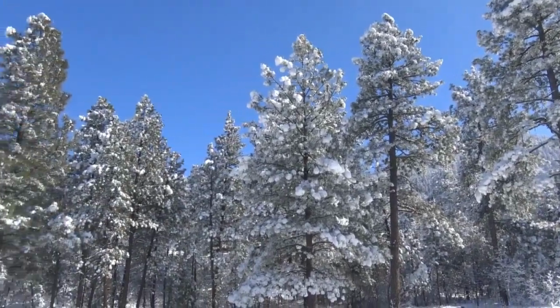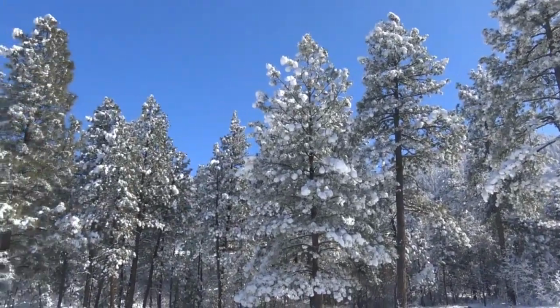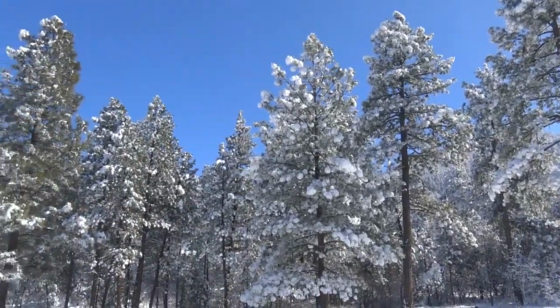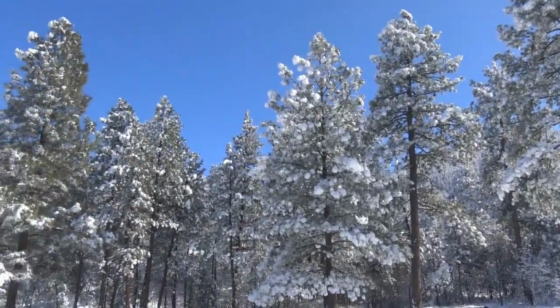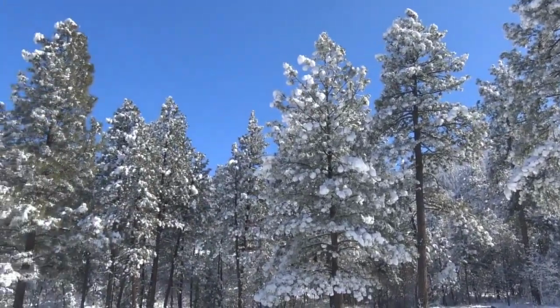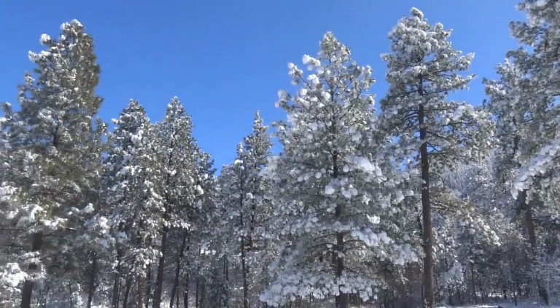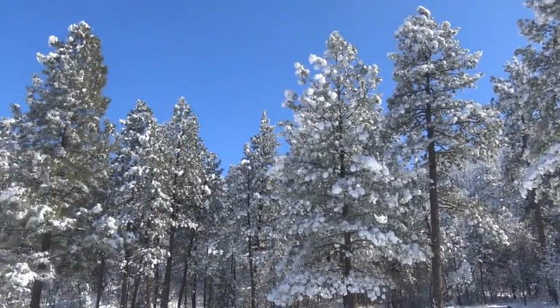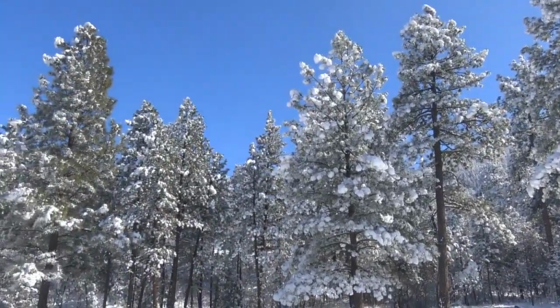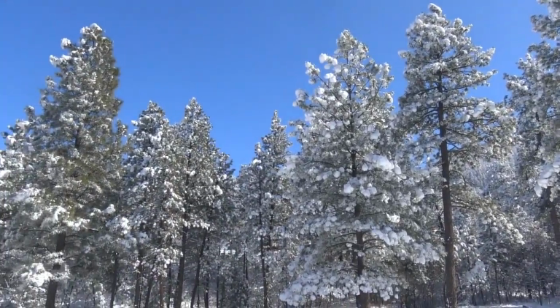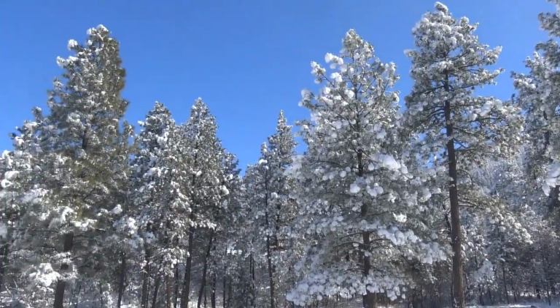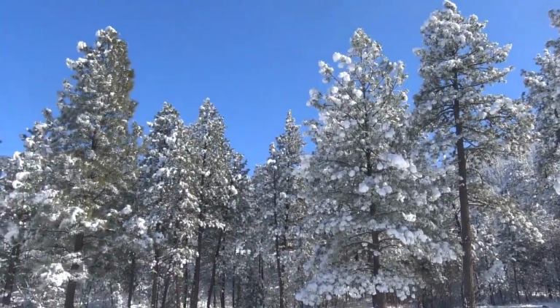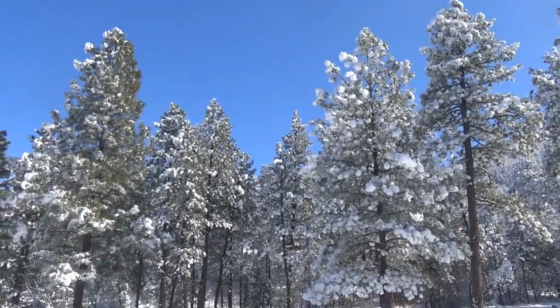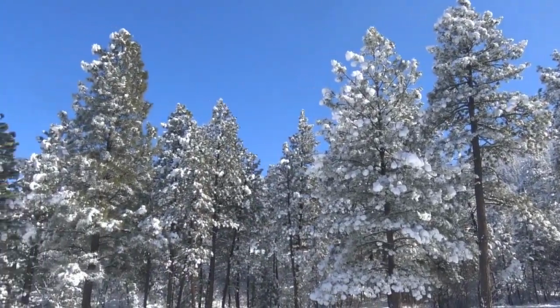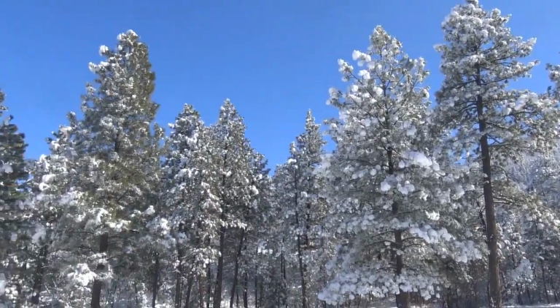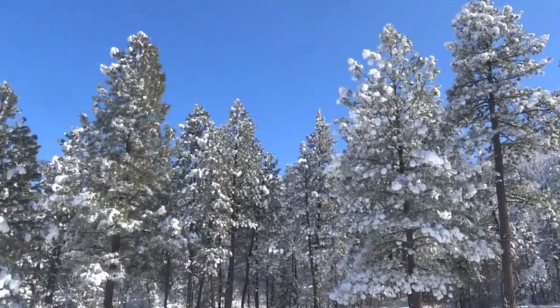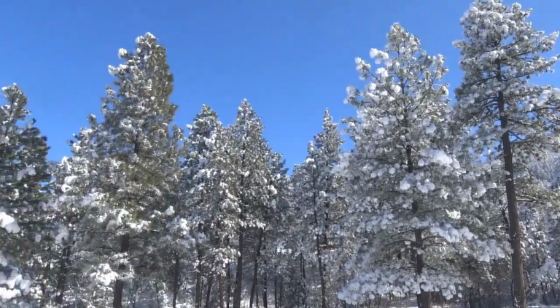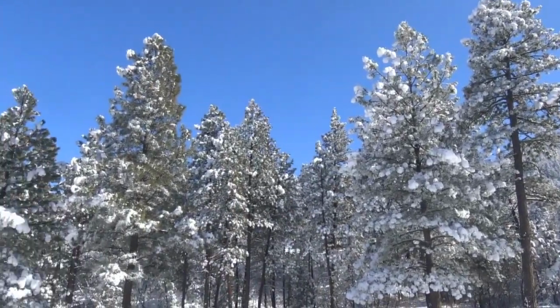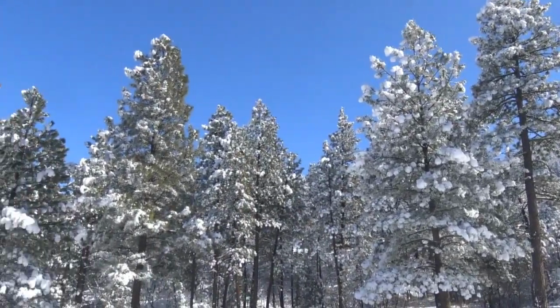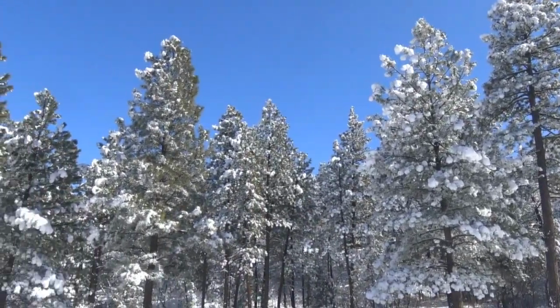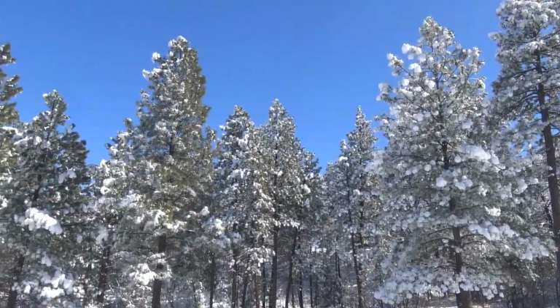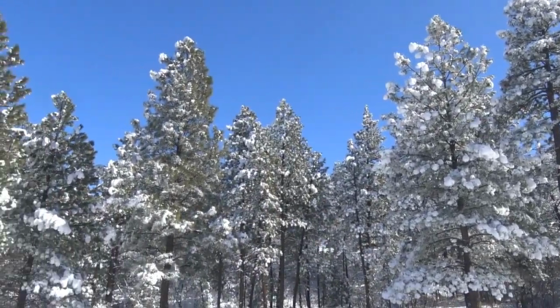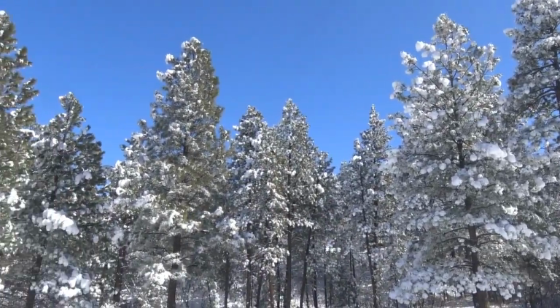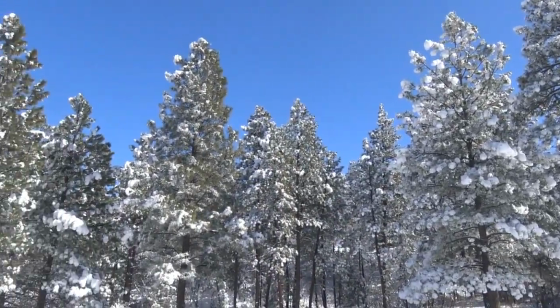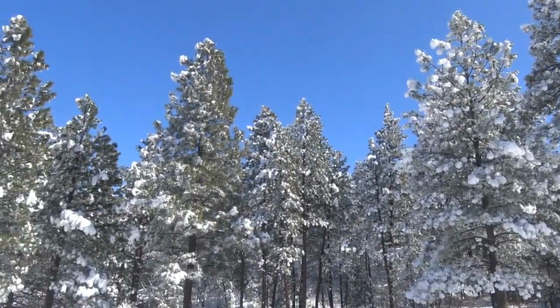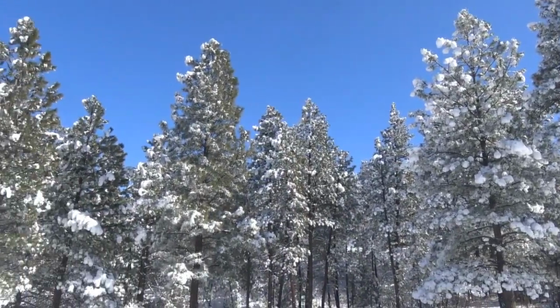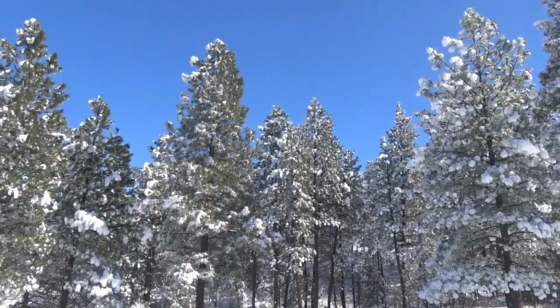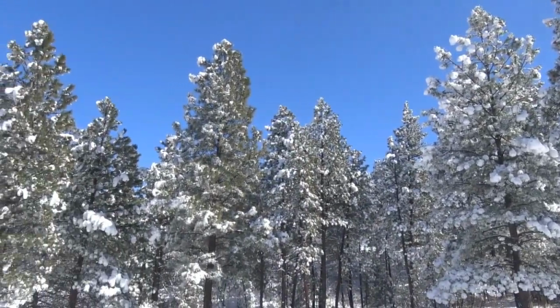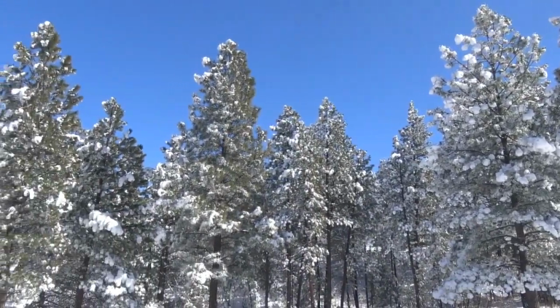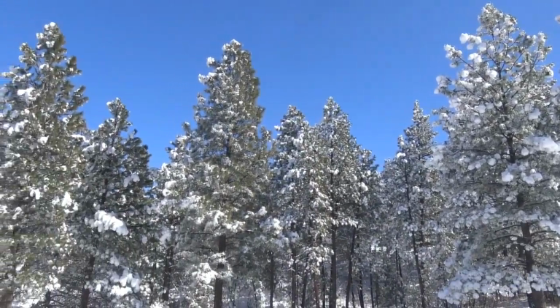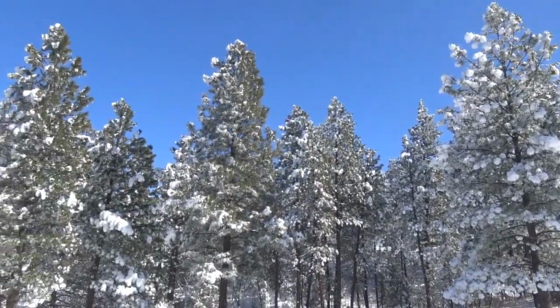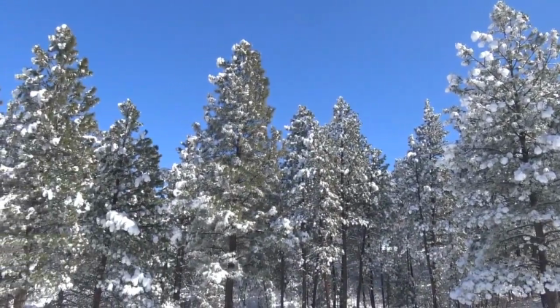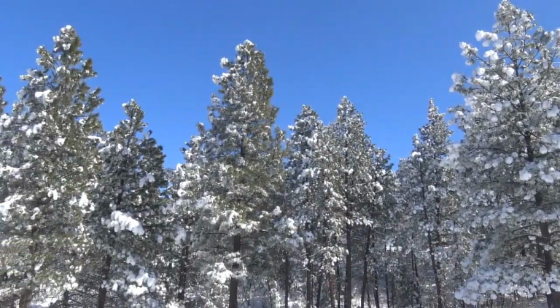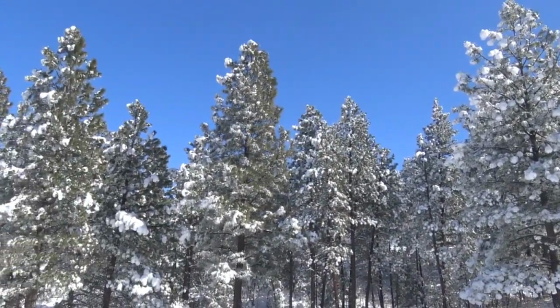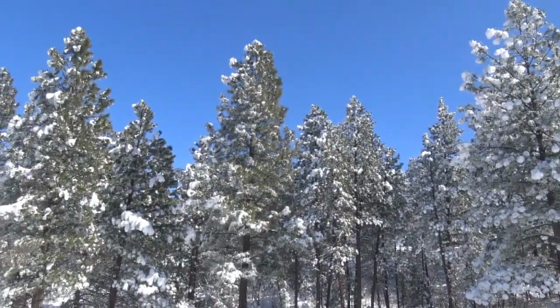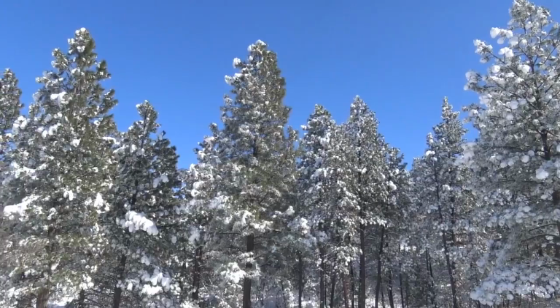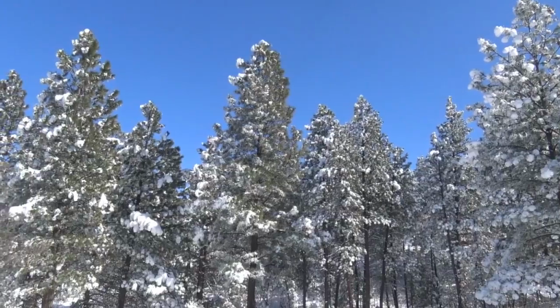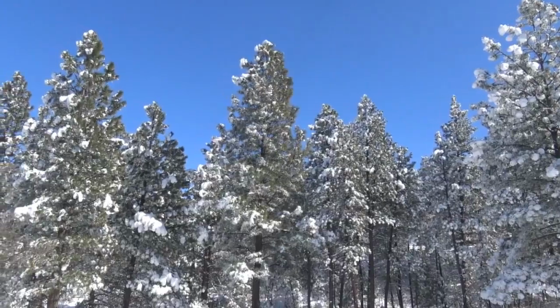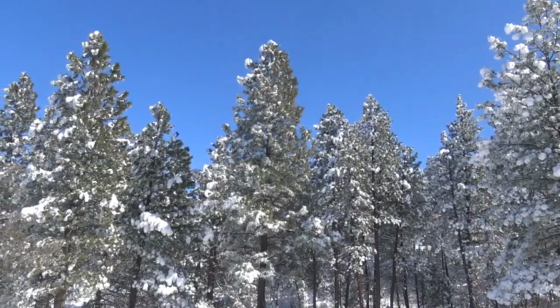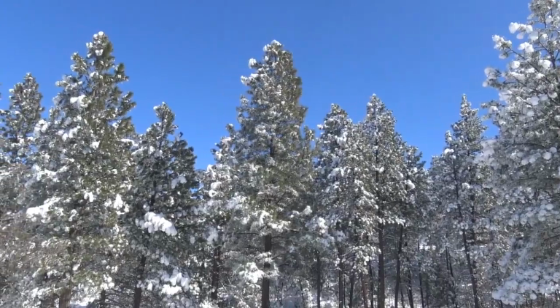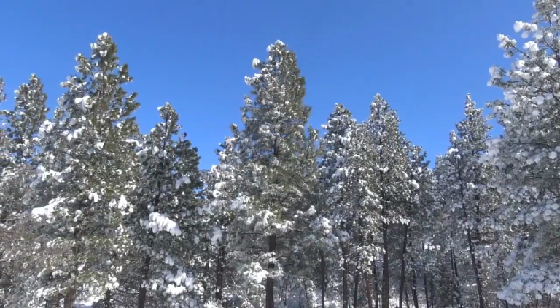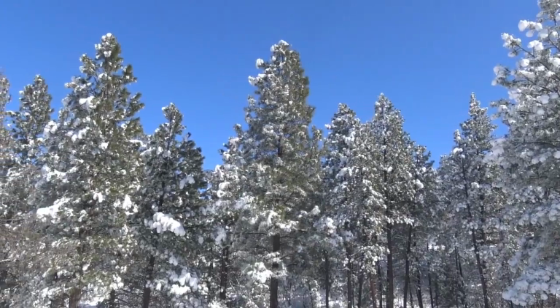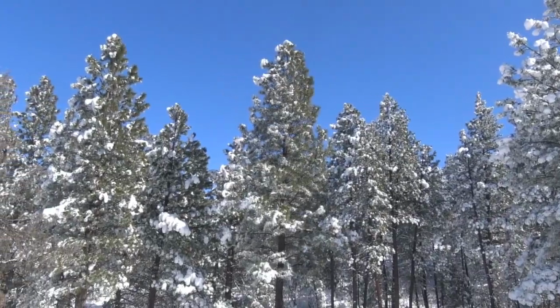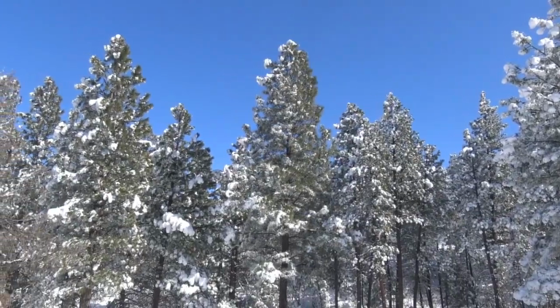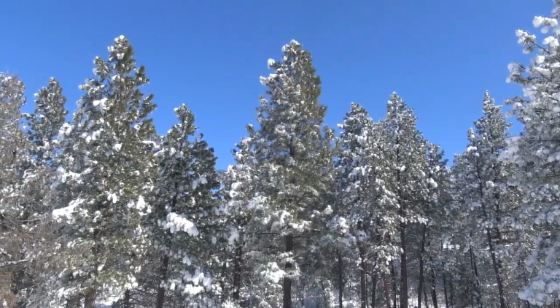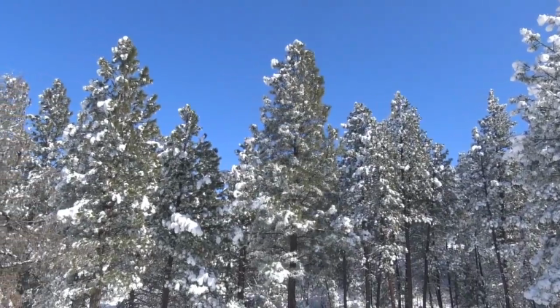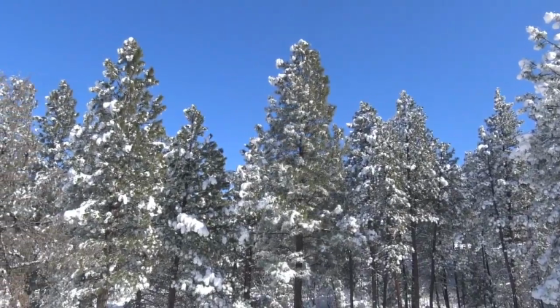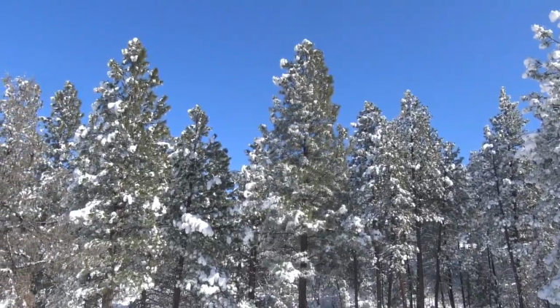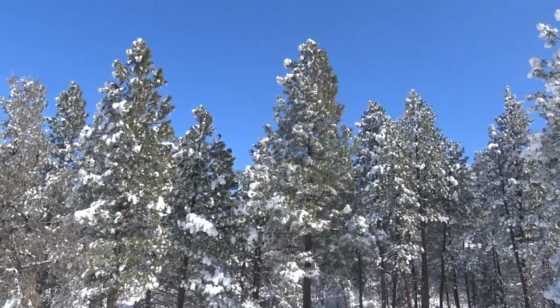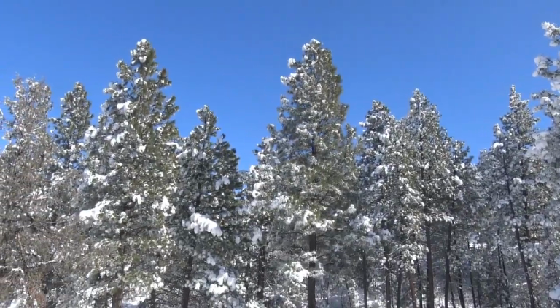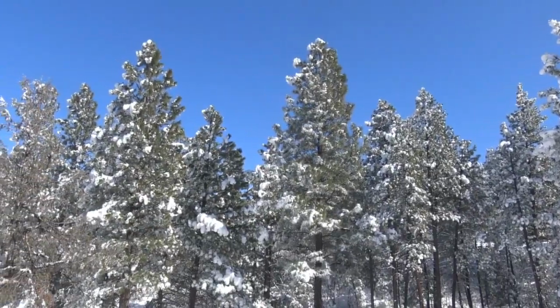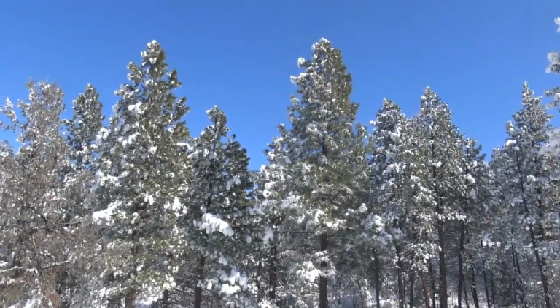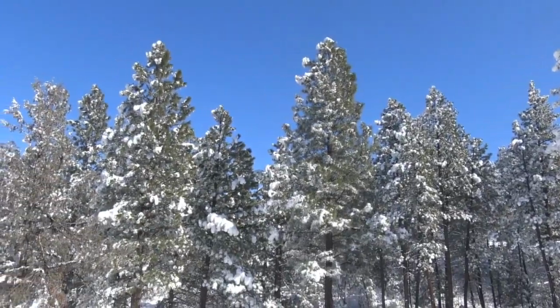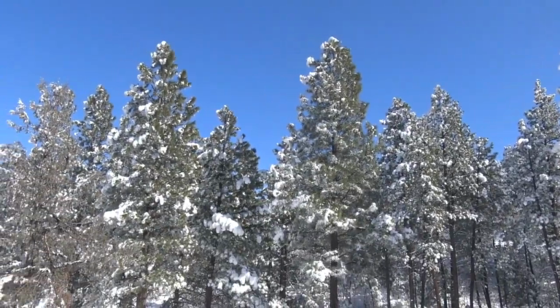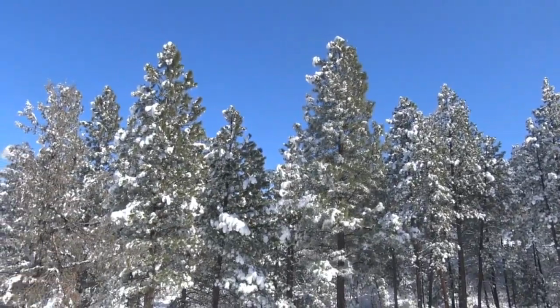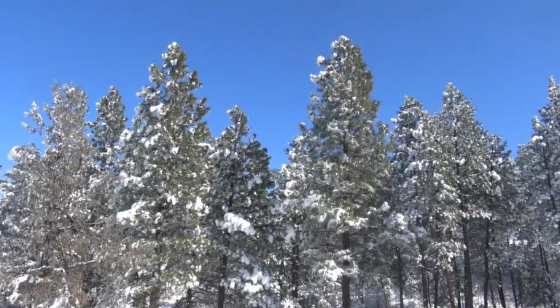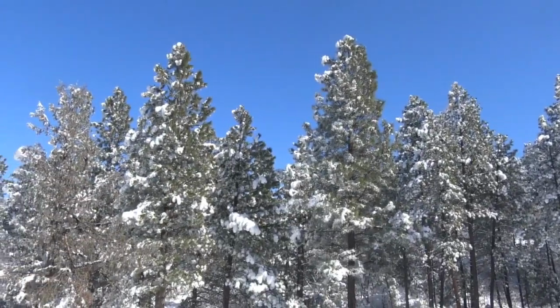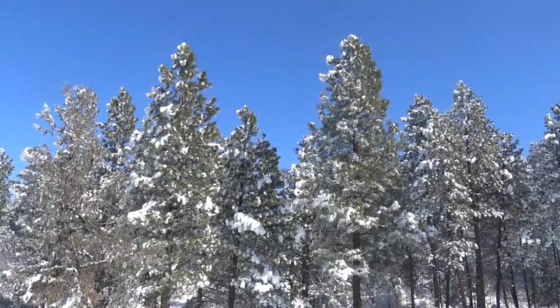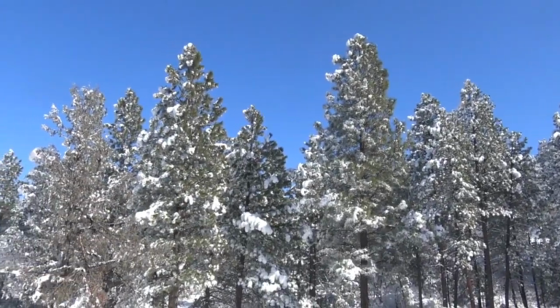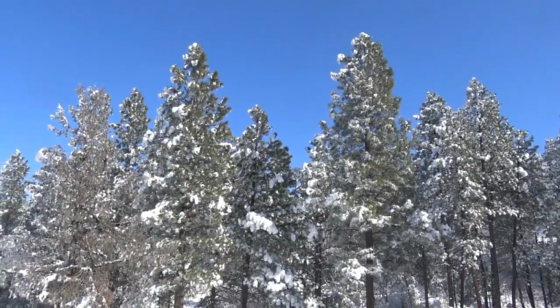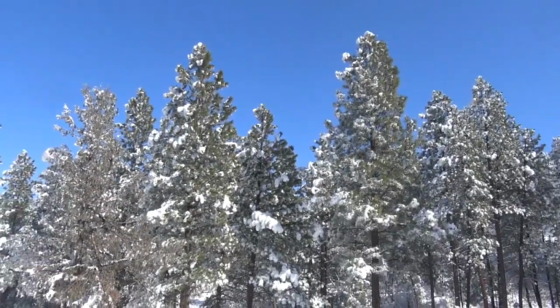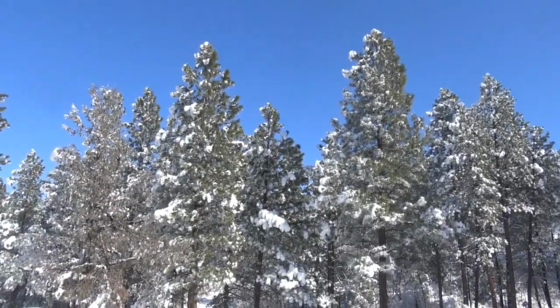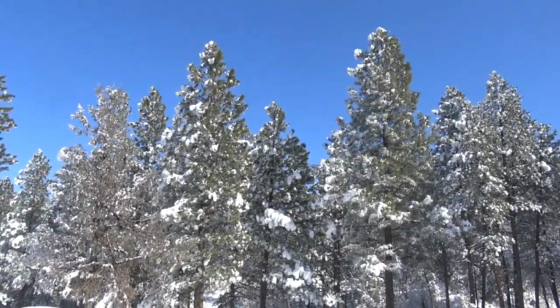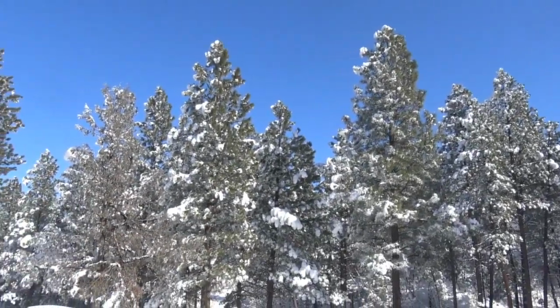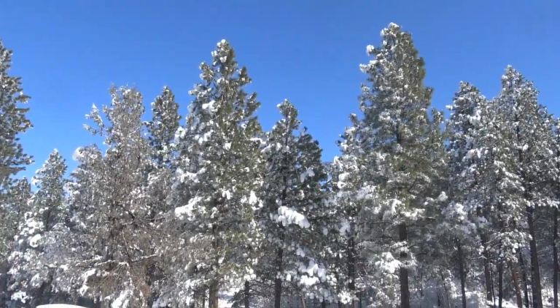We got some snow last night. Only about 8 inches, but it probably doubles how much snow we've had for the entire year.